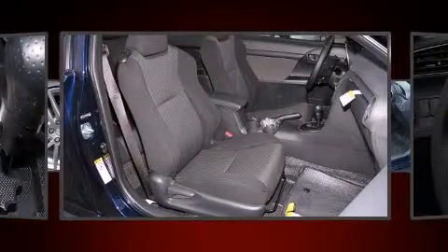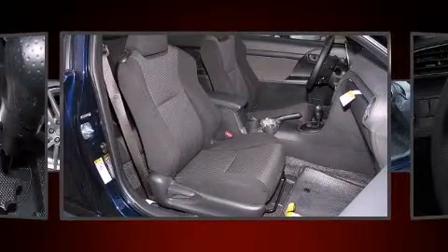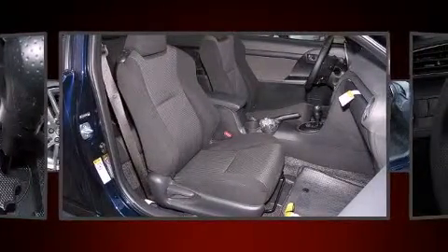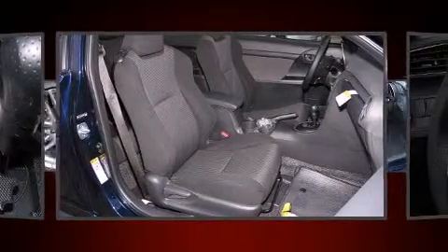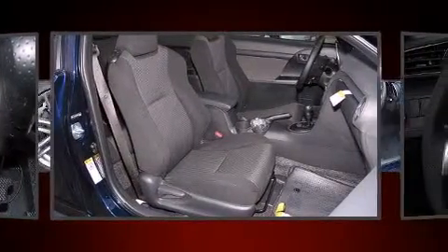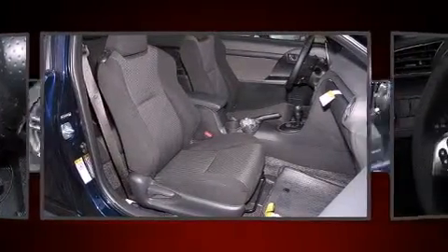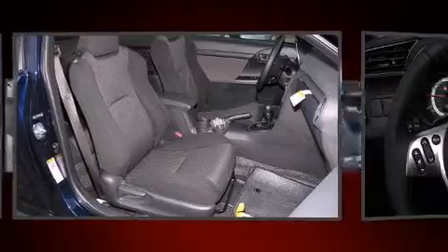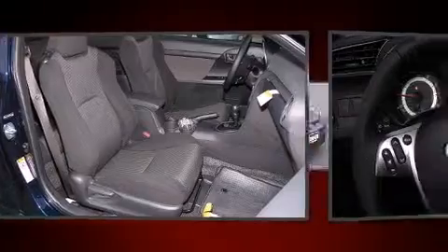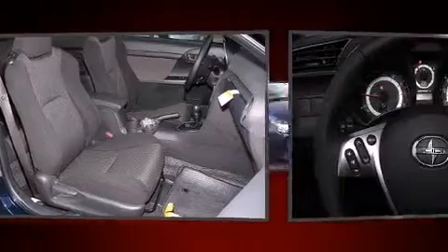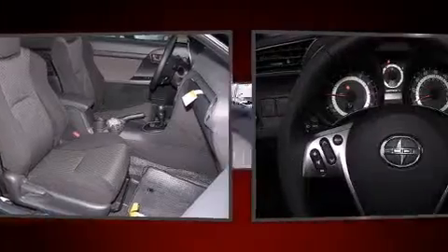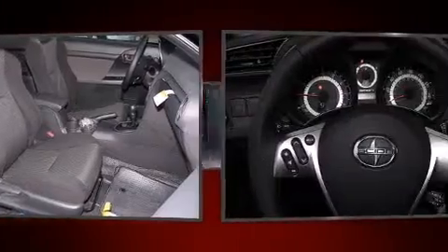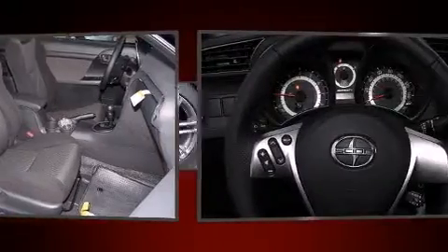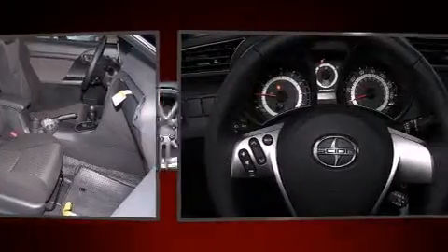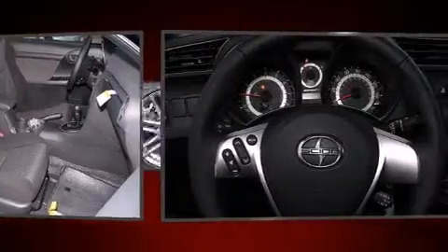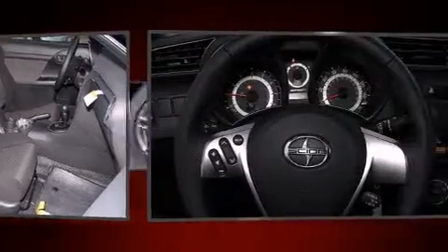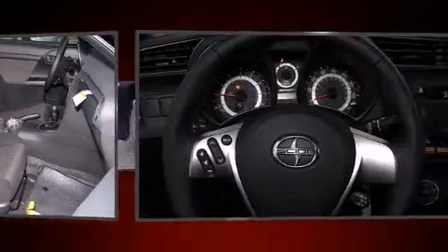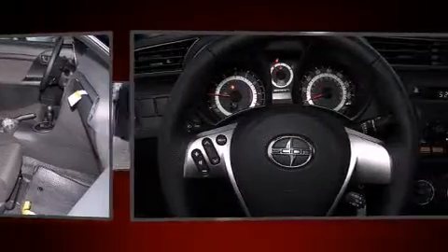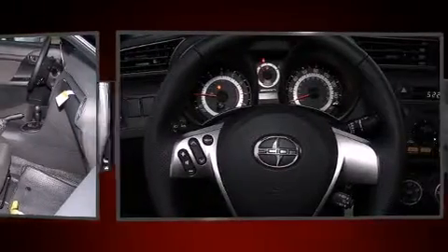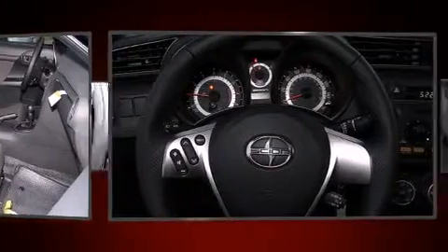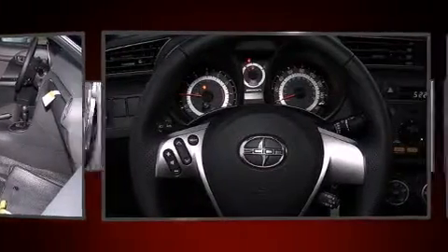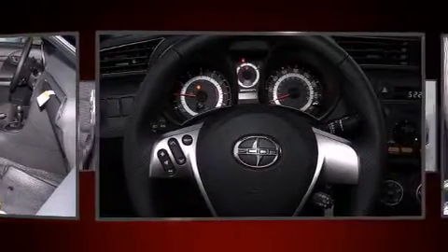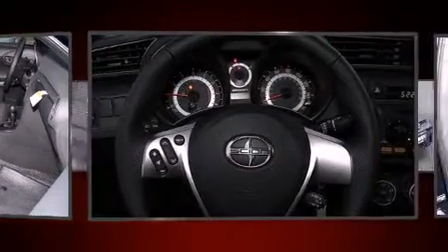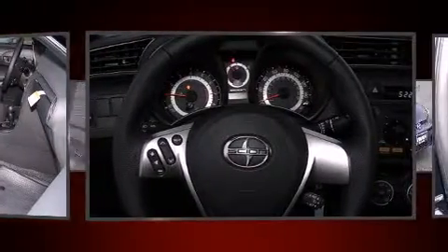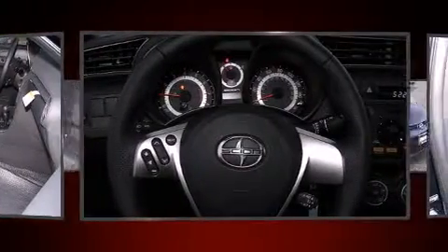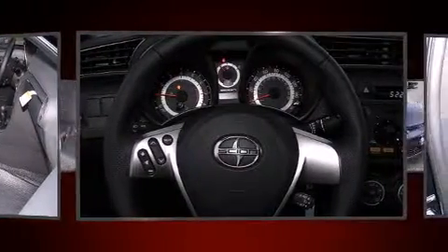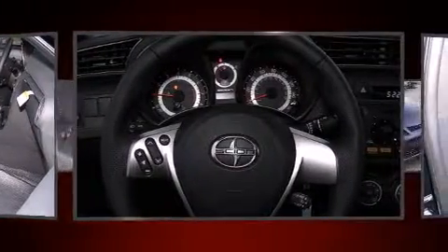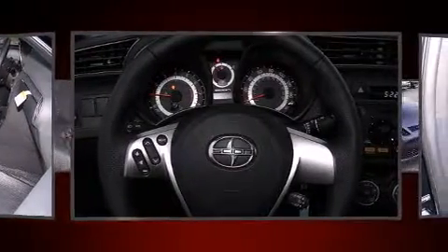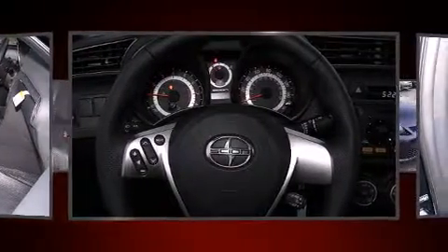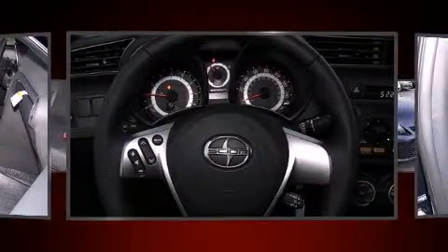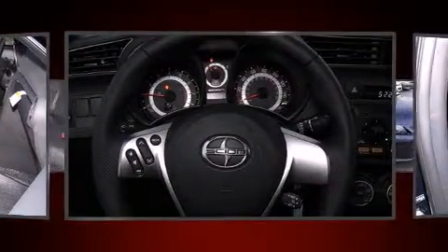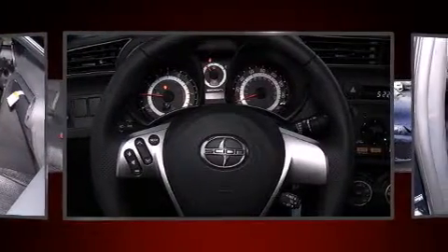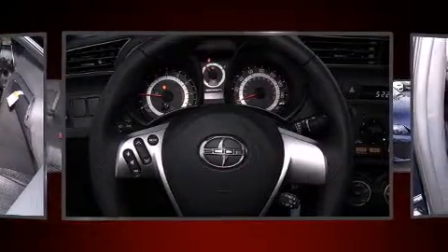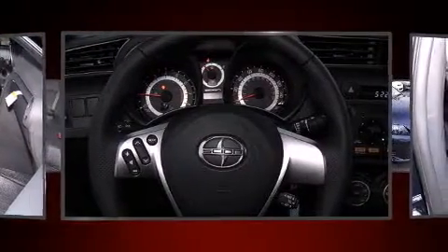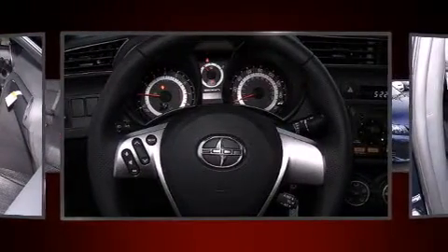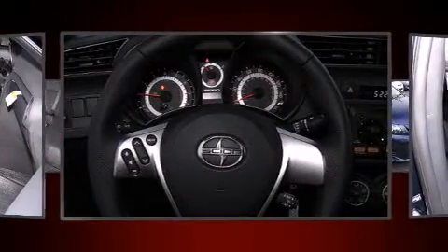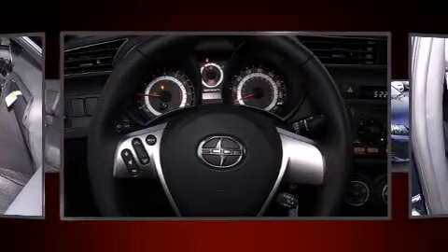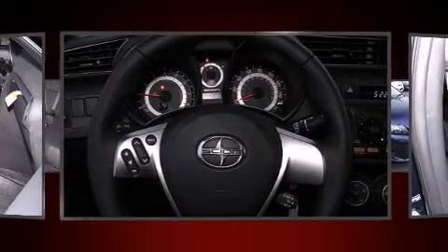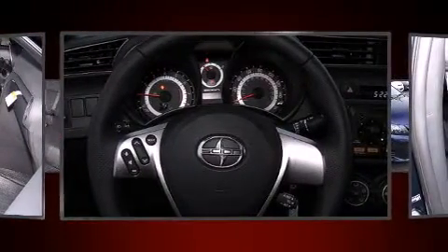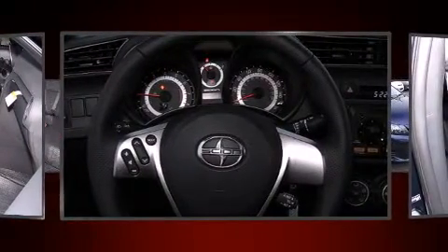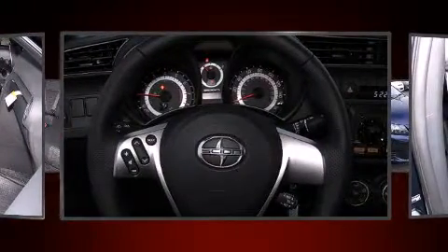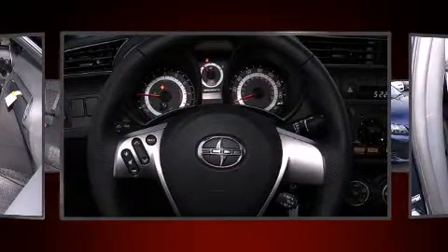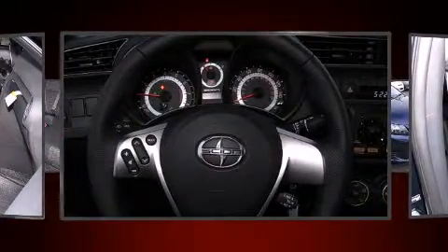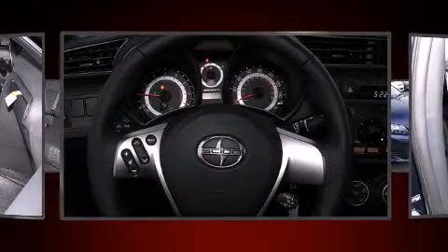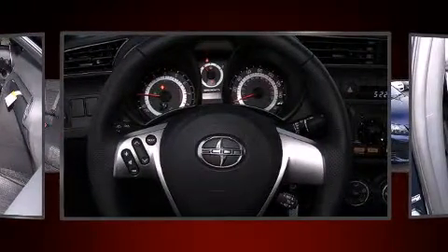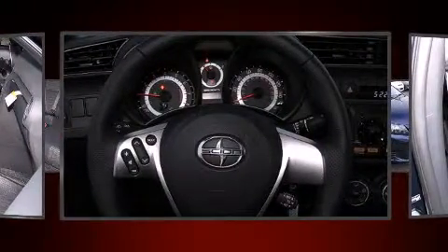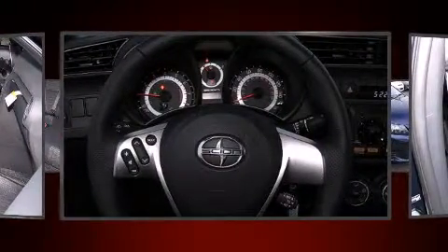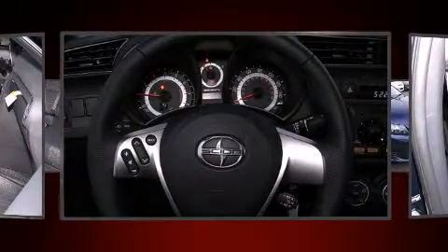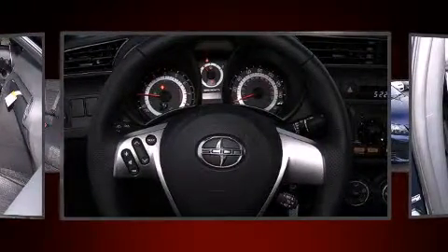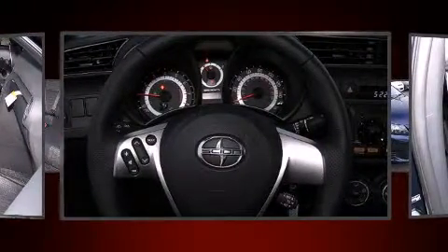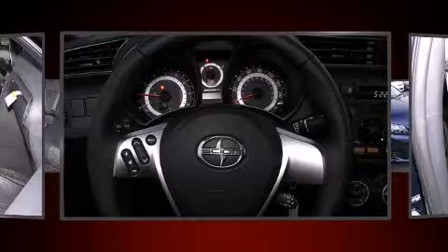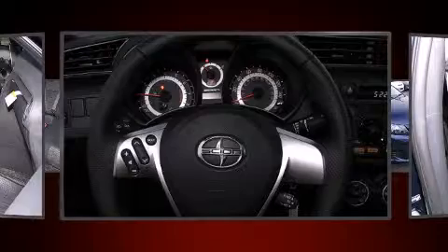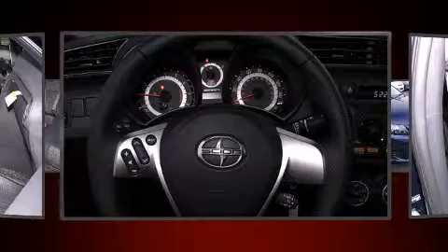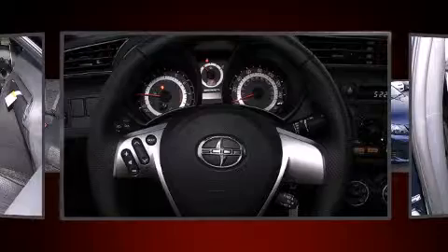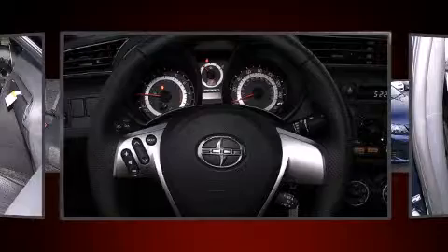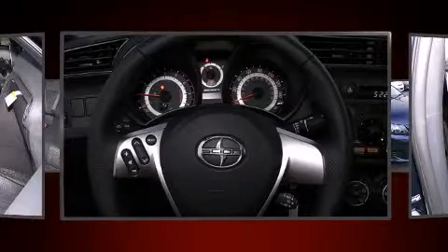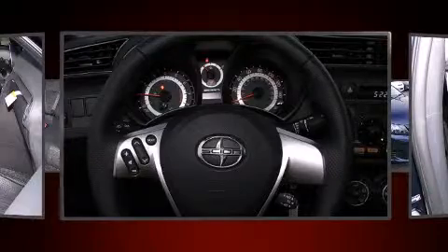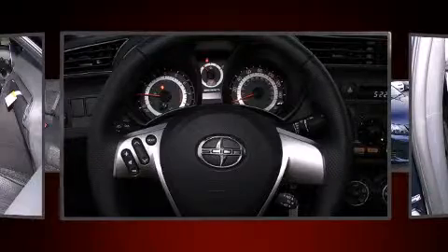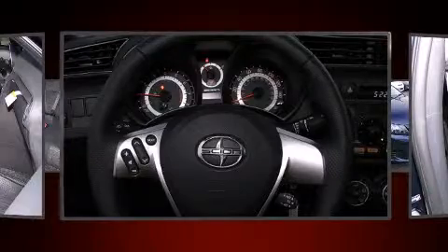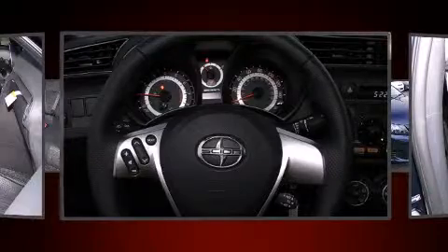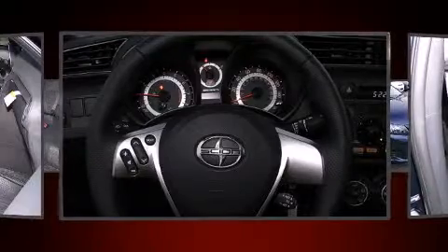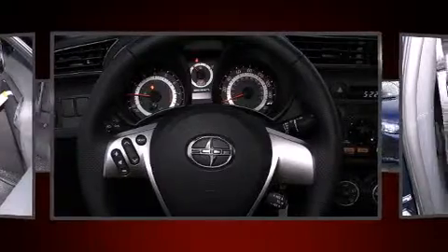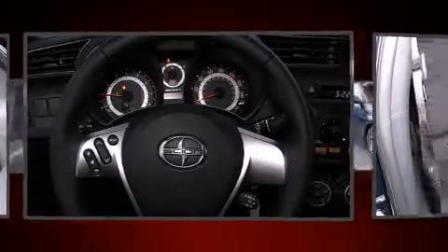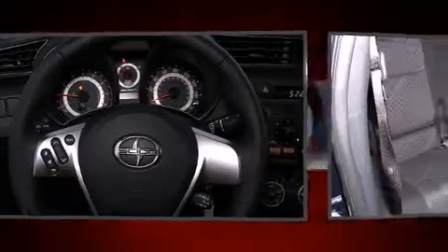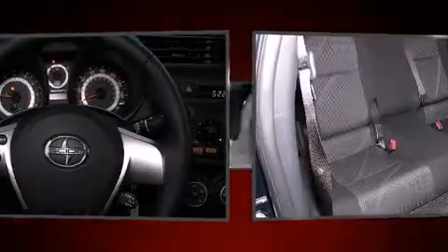Under the hood, you'll find a four-cylinder engine with more than 170 horsepower, providing a smooth and predictable driving experience.